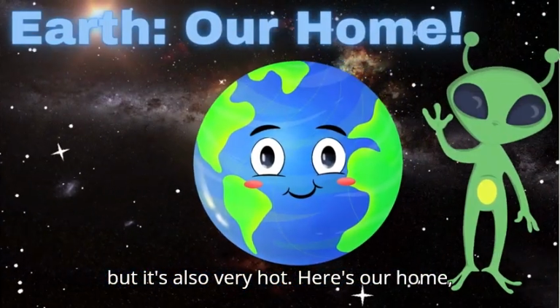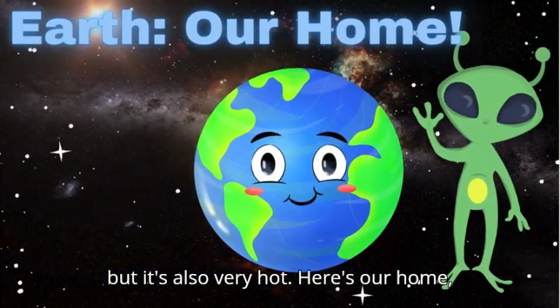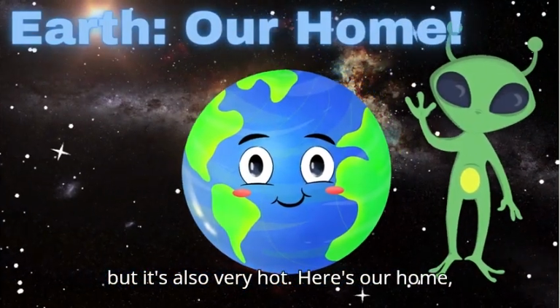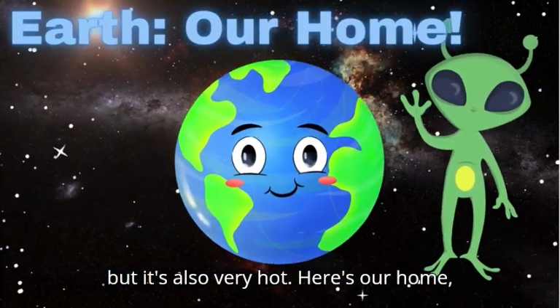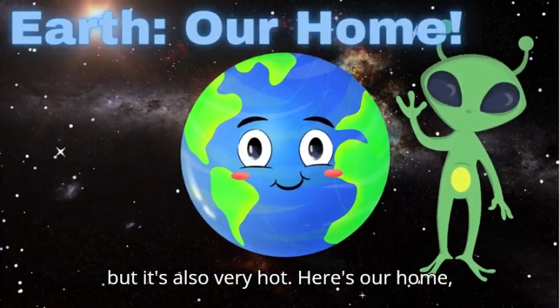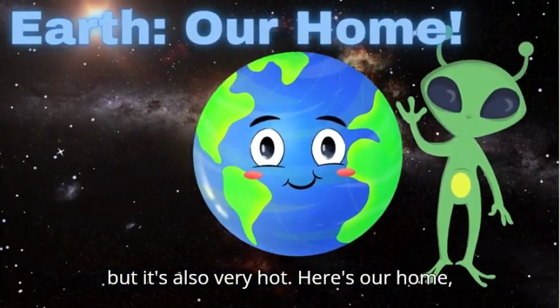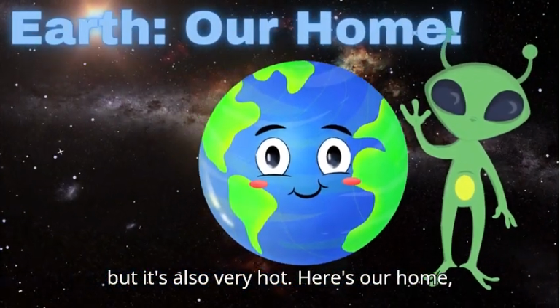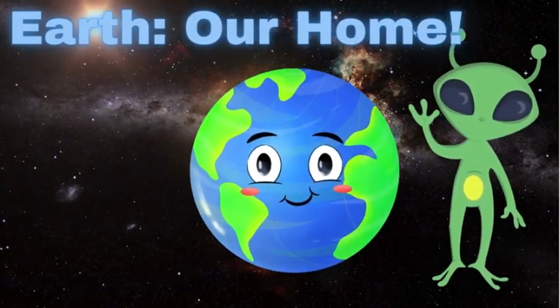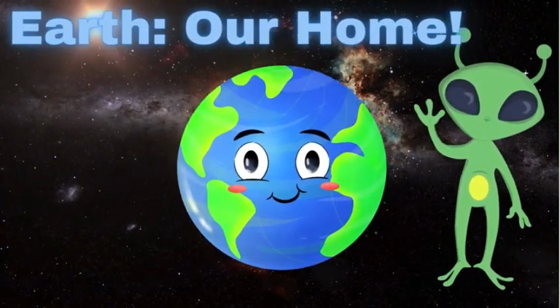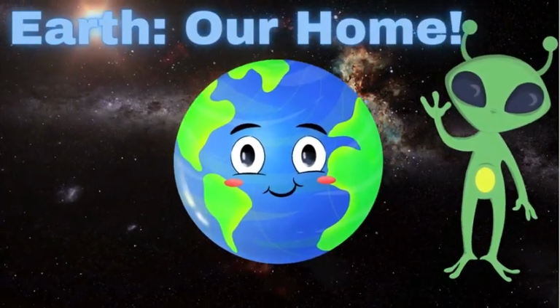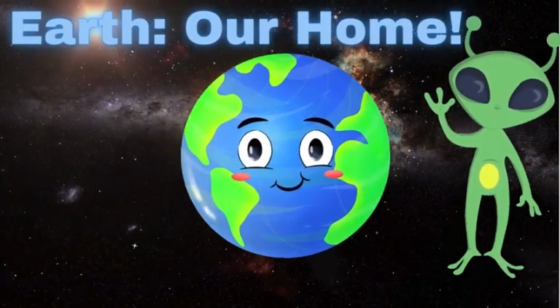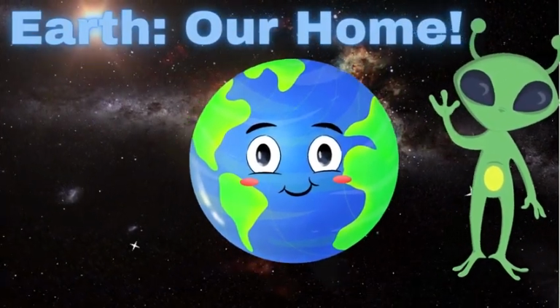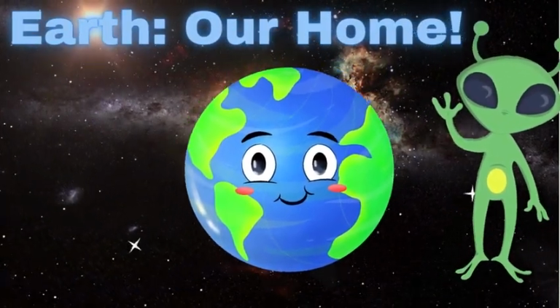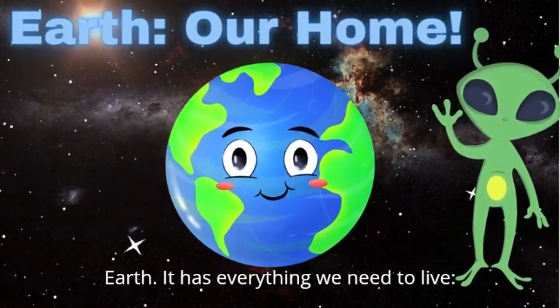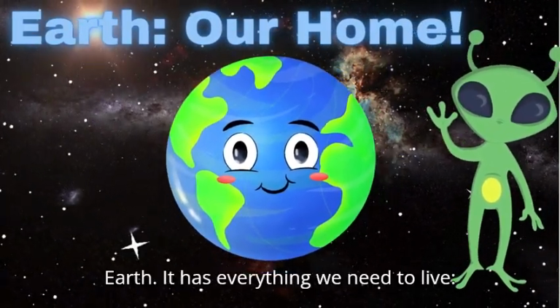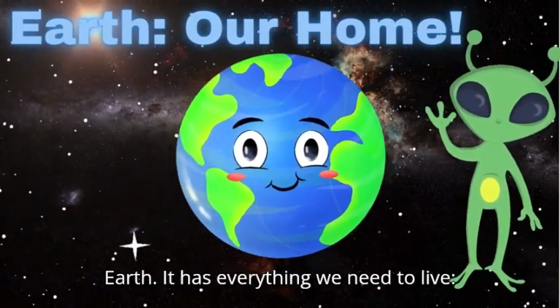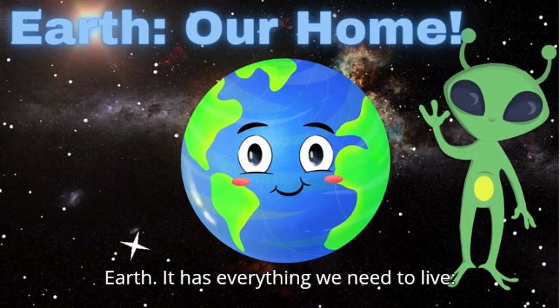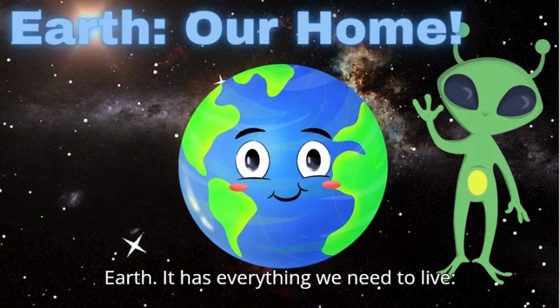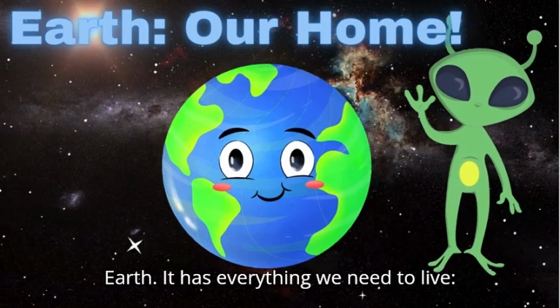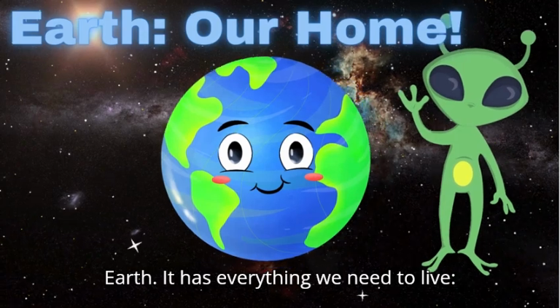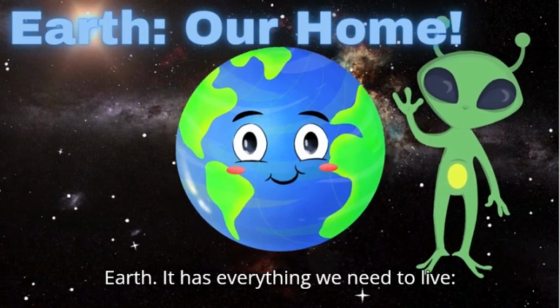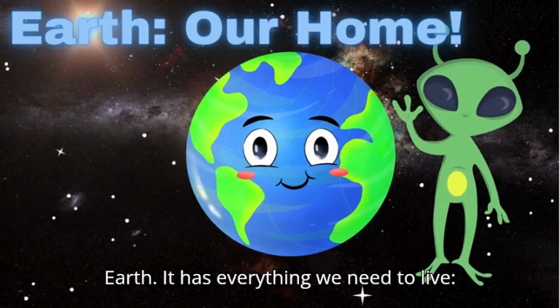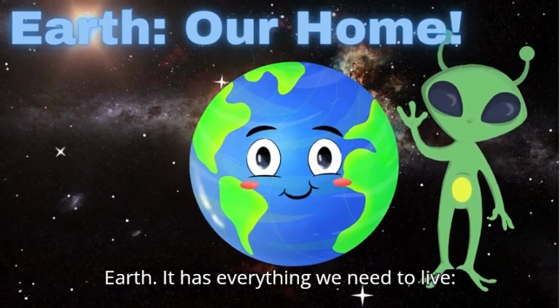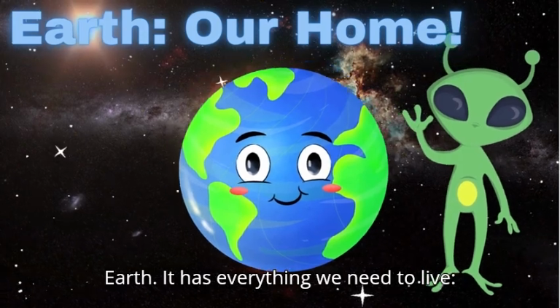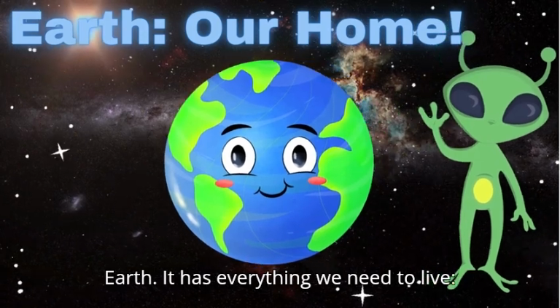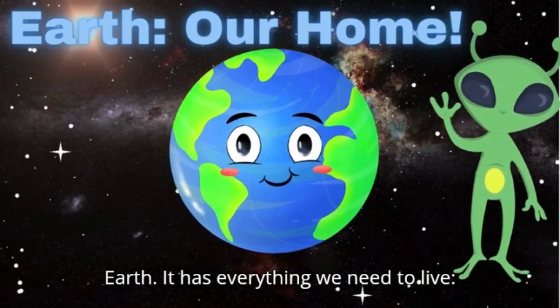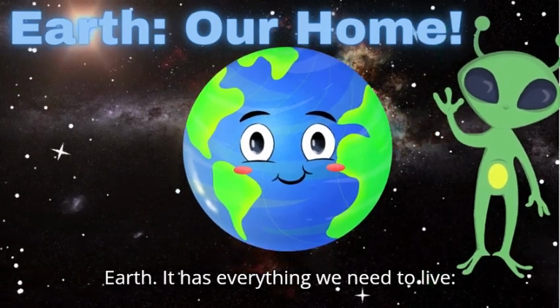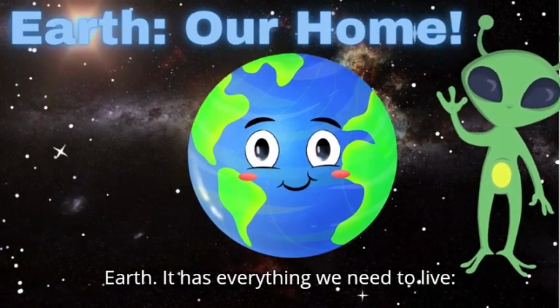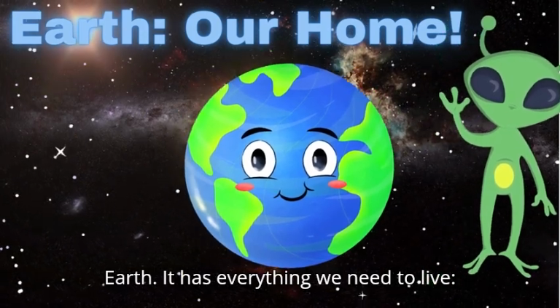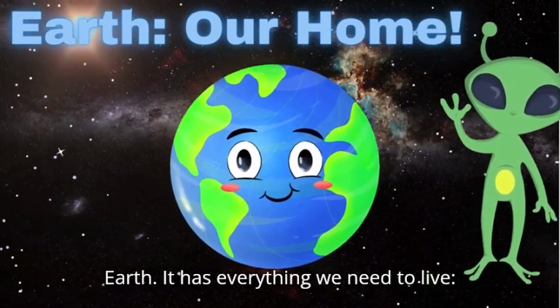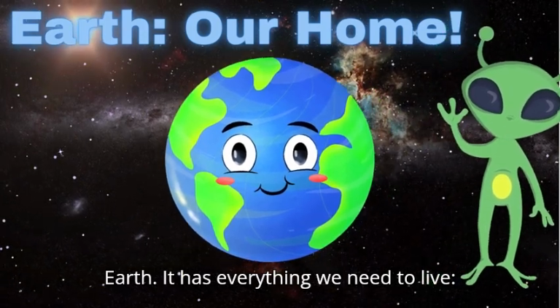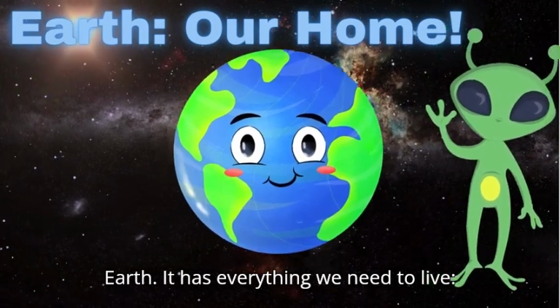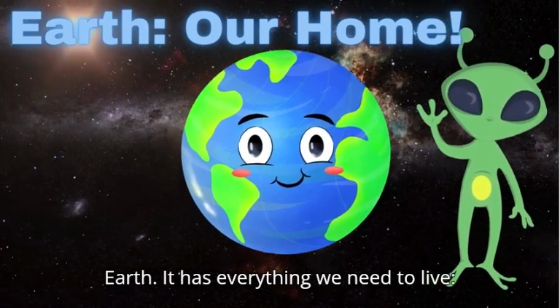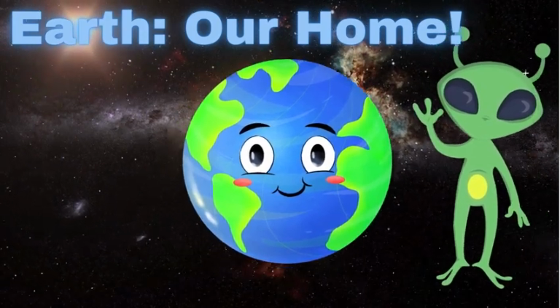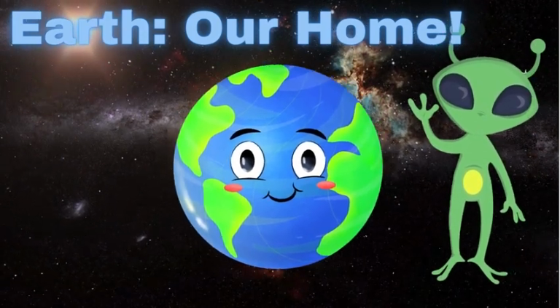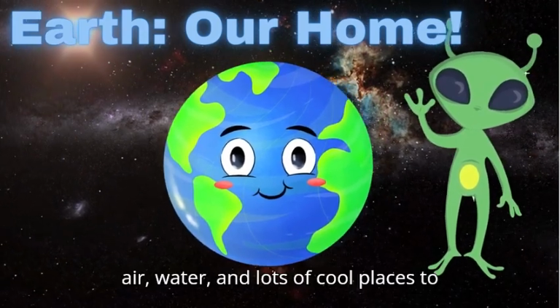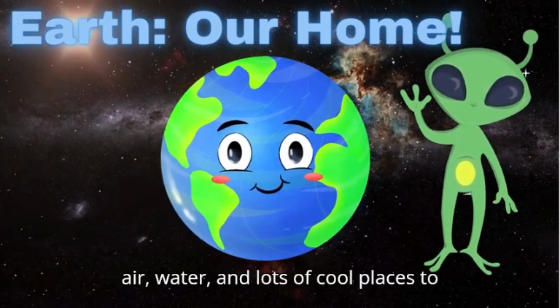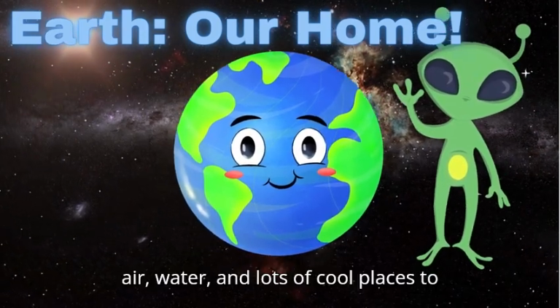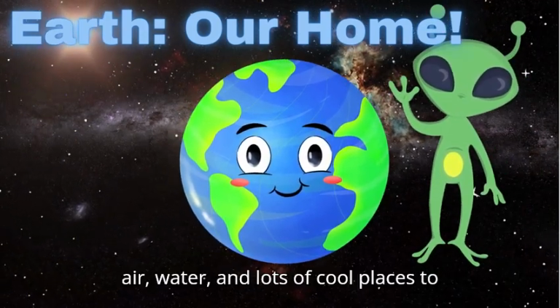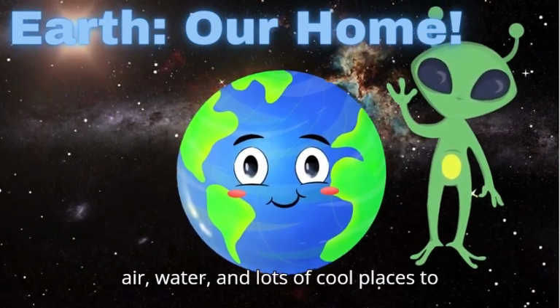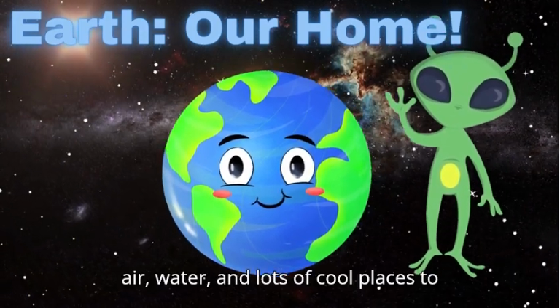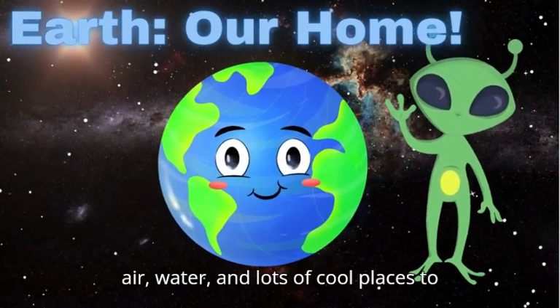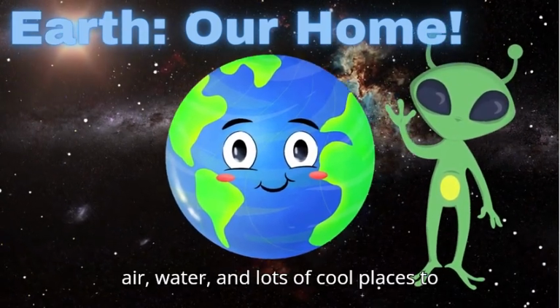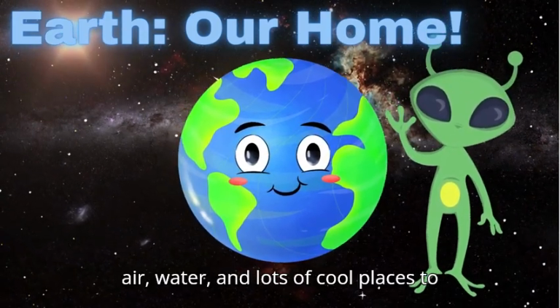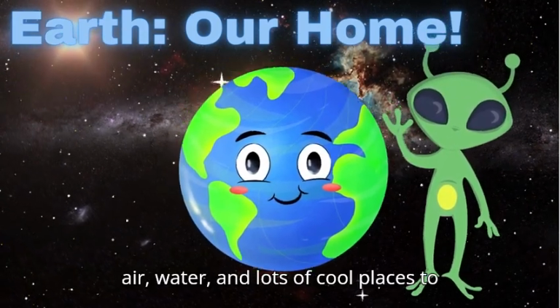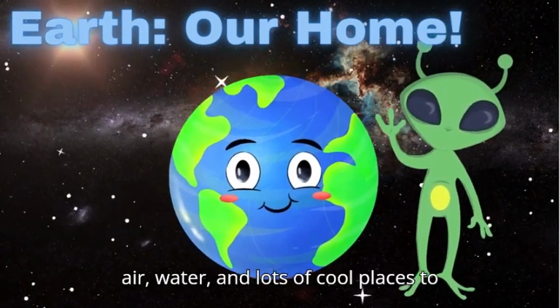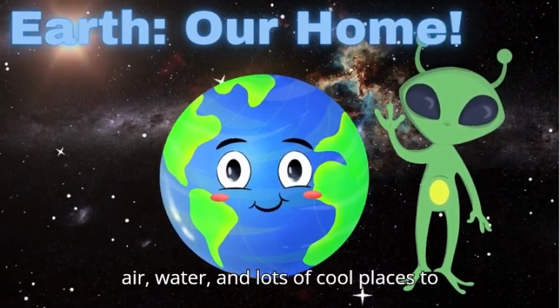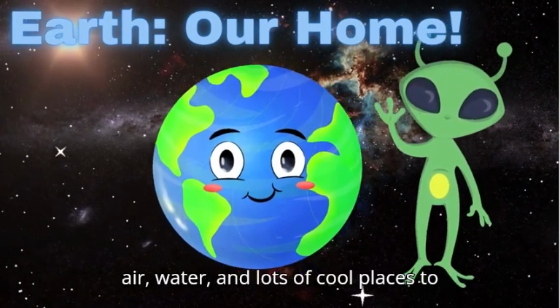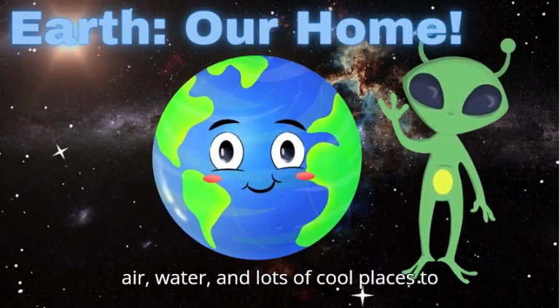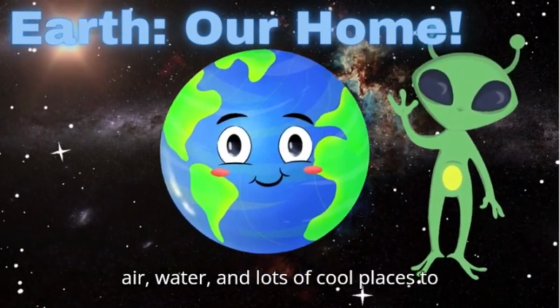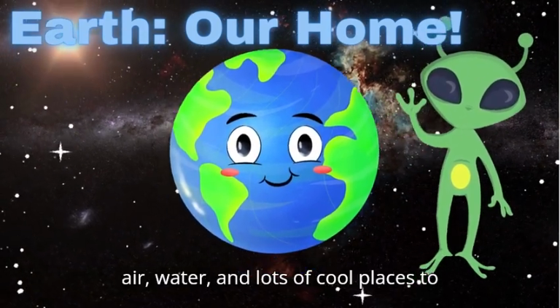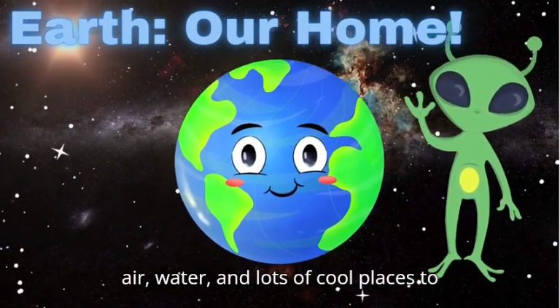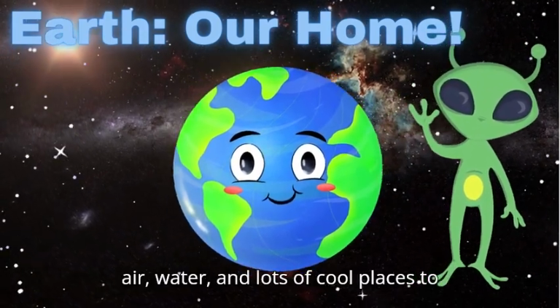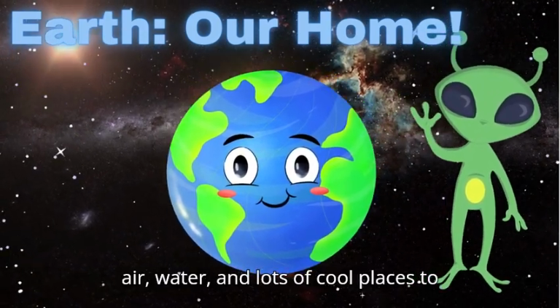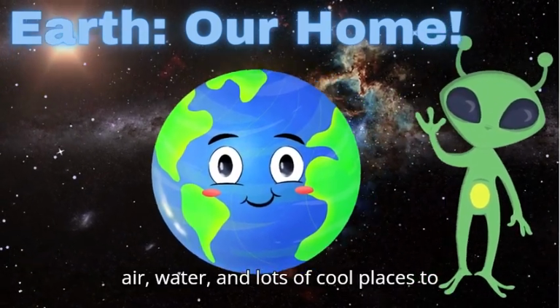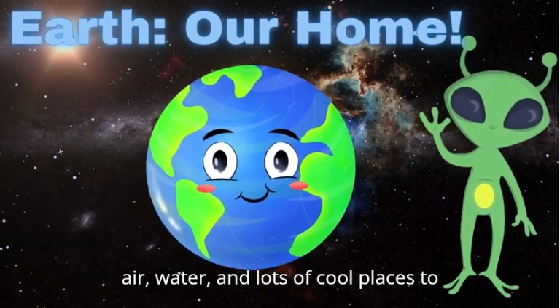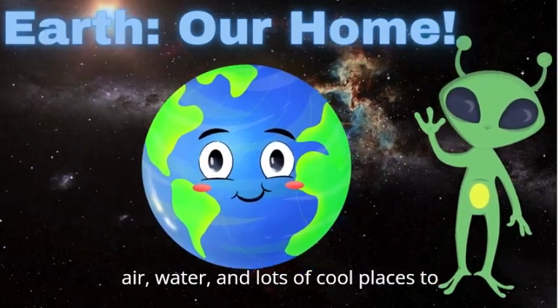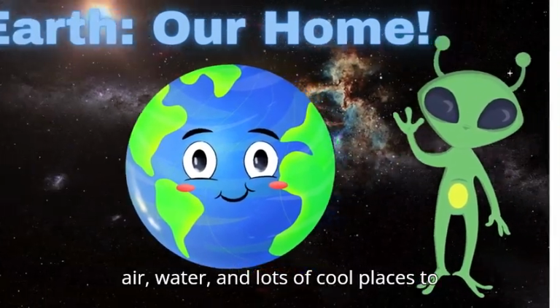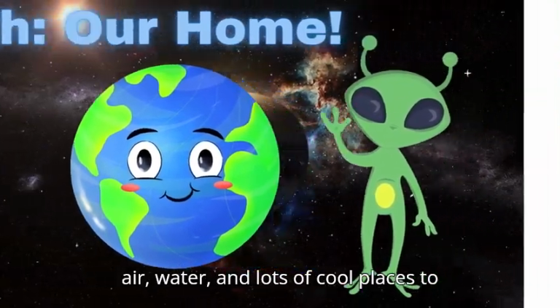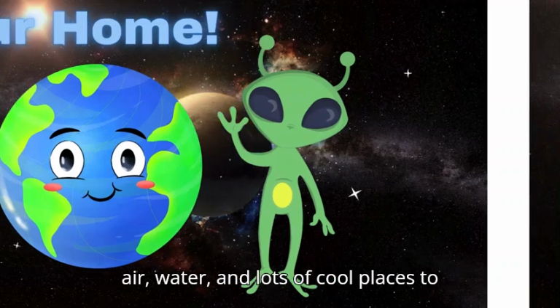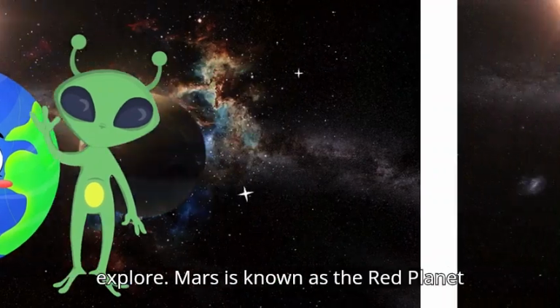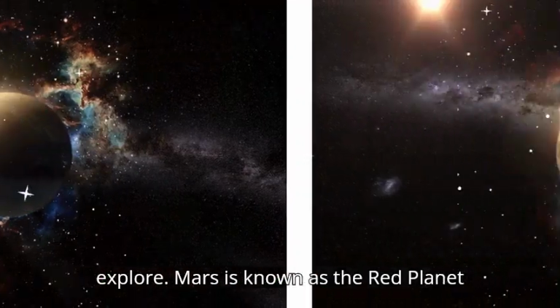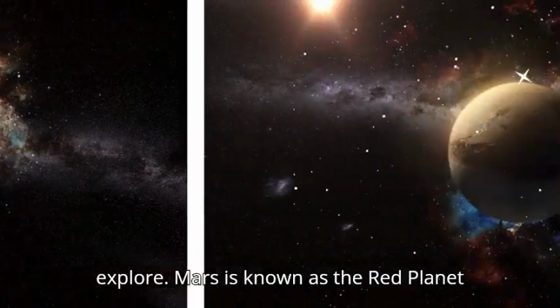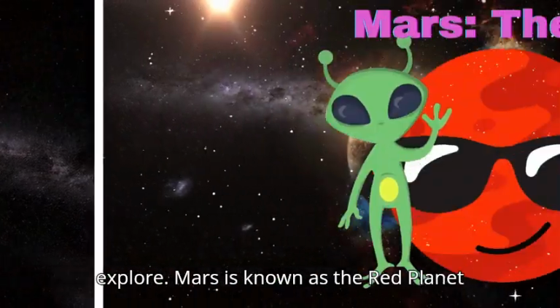Here's our home, Earth. It has everything we need to live: air, water, and lots of cool places to explore.